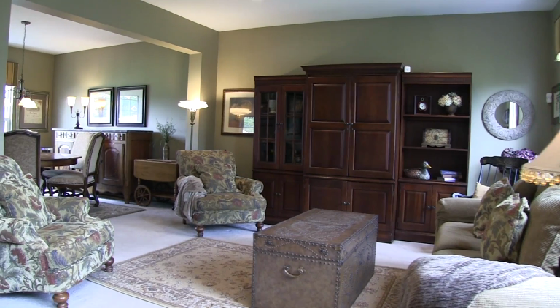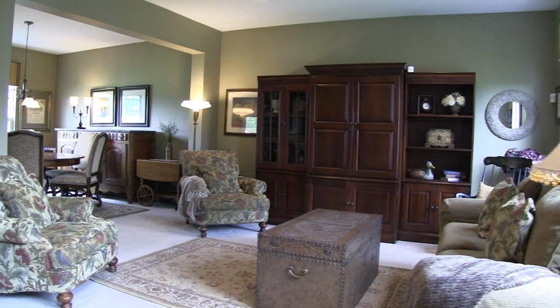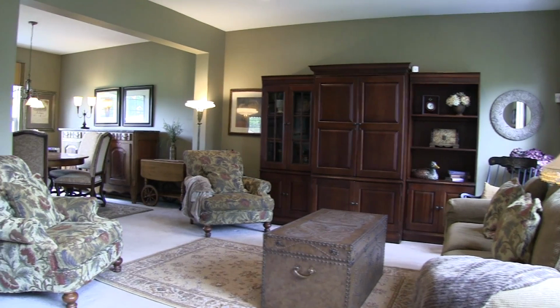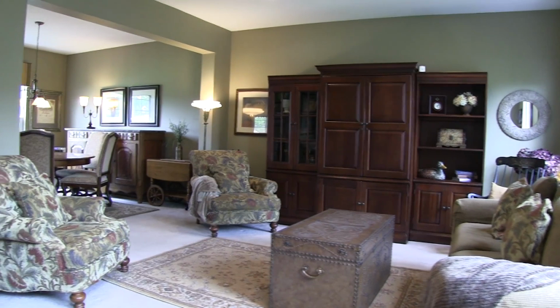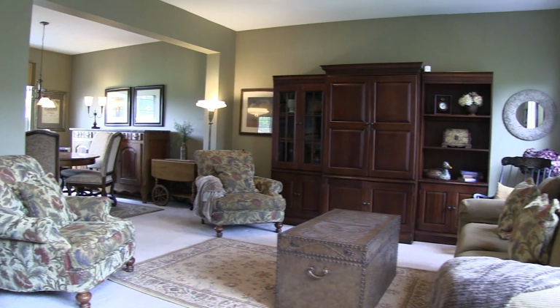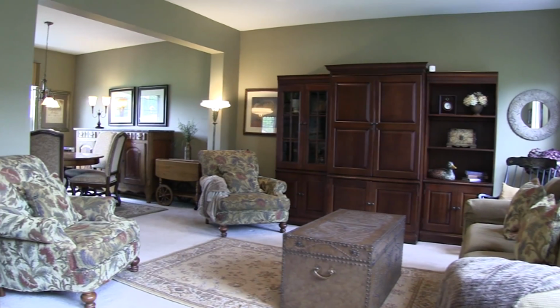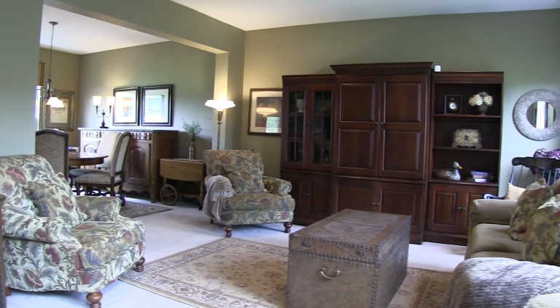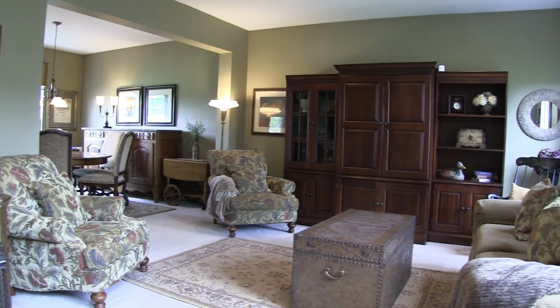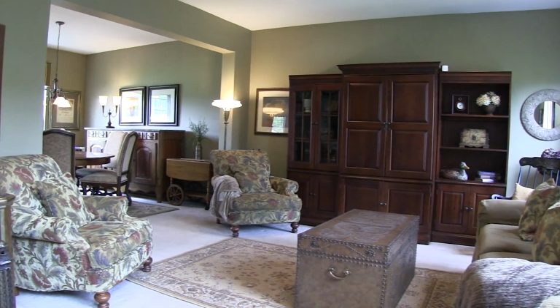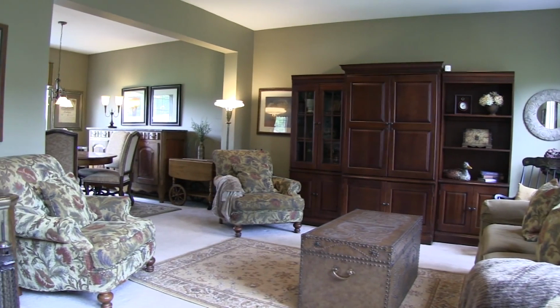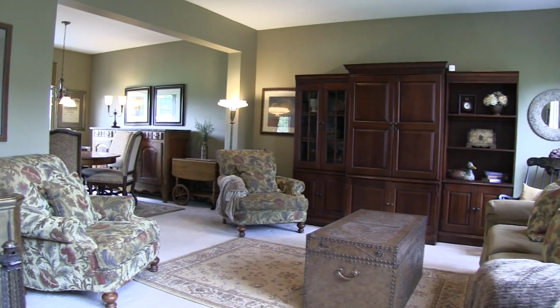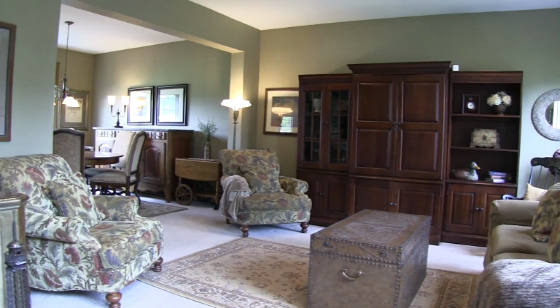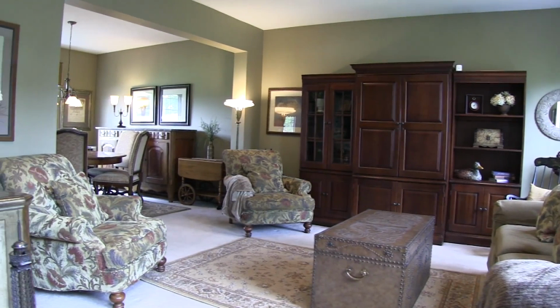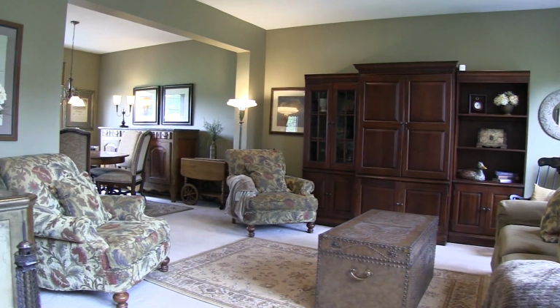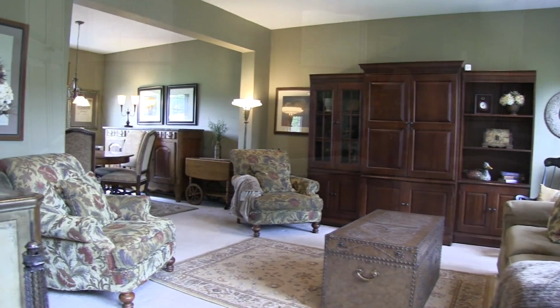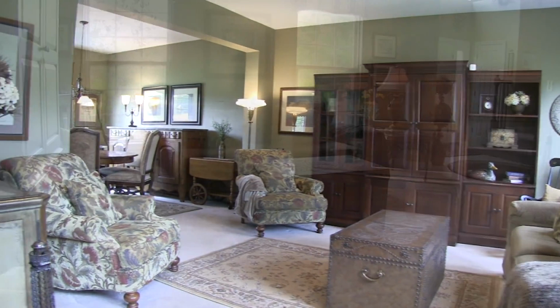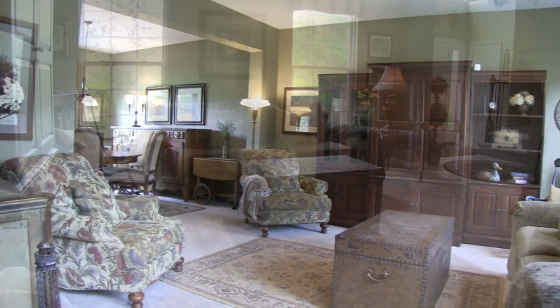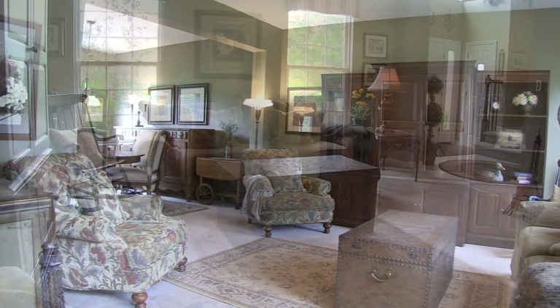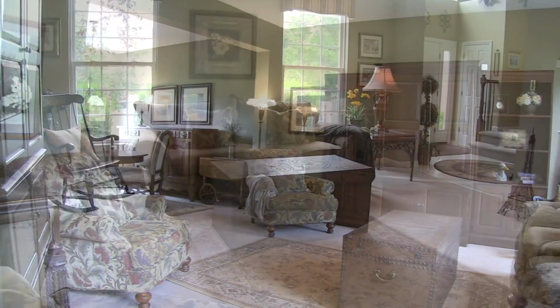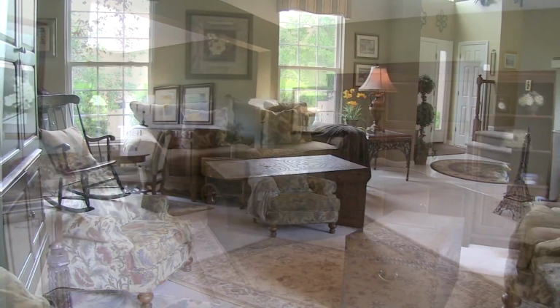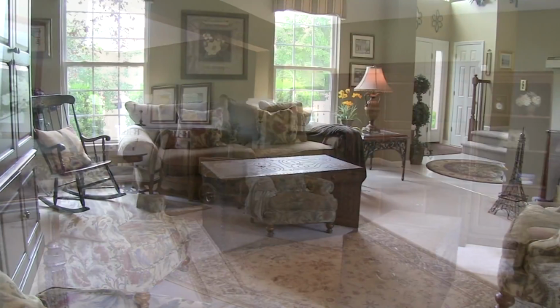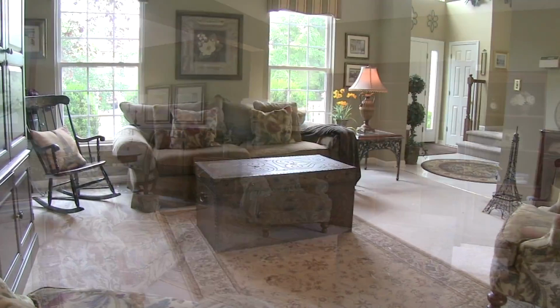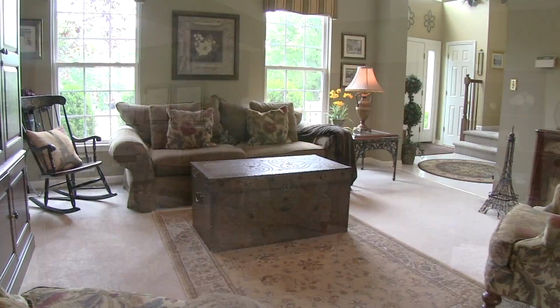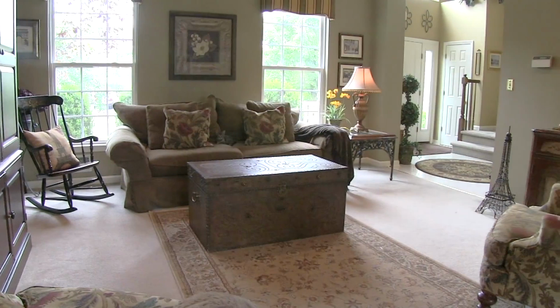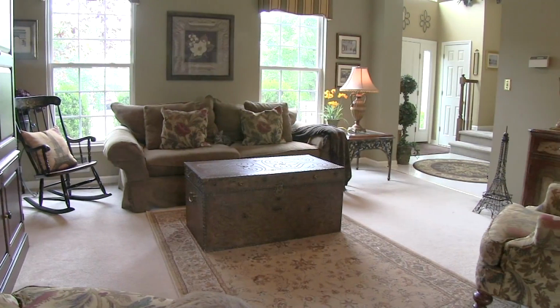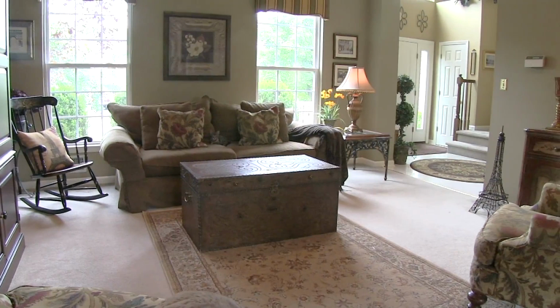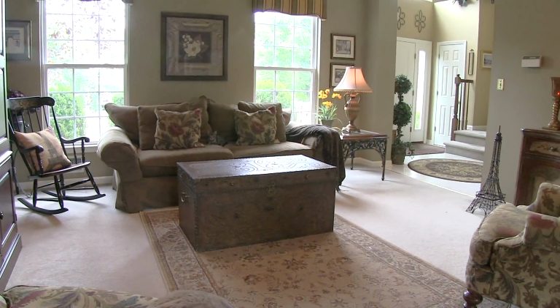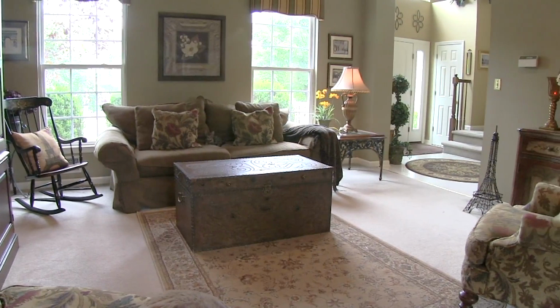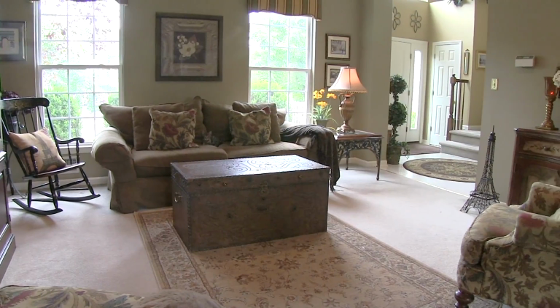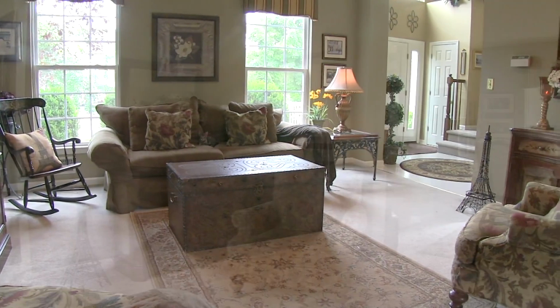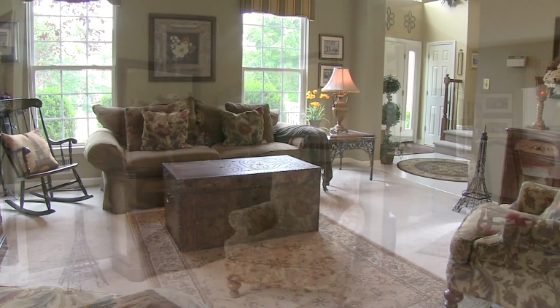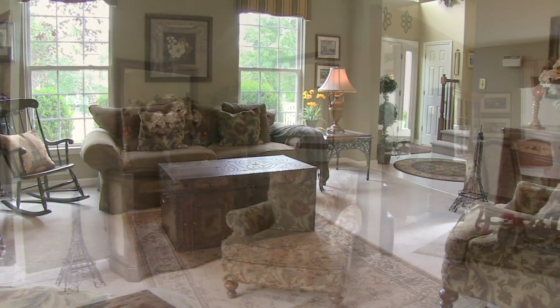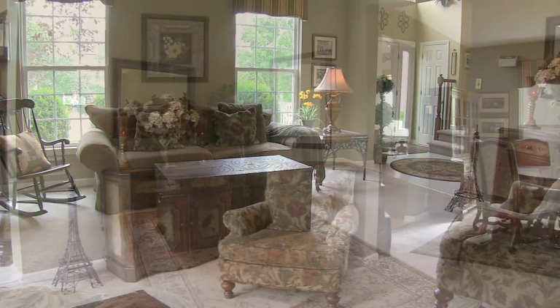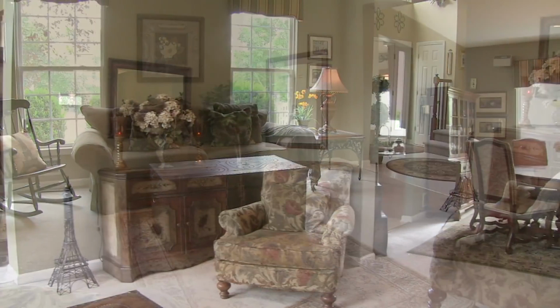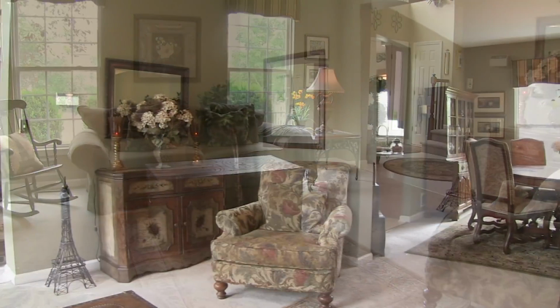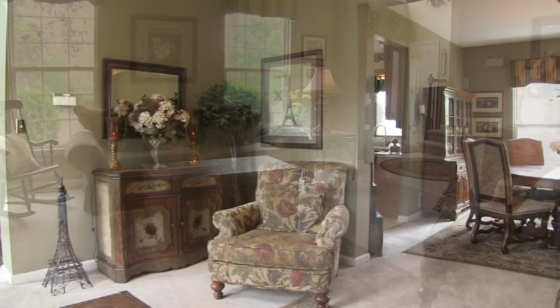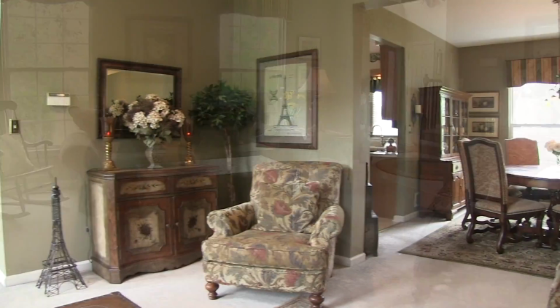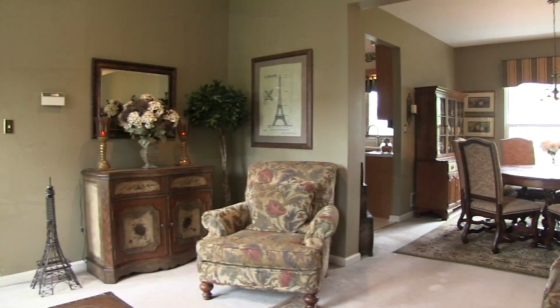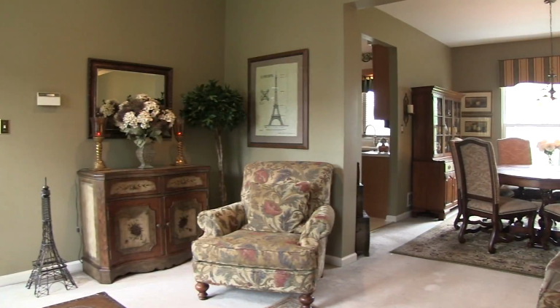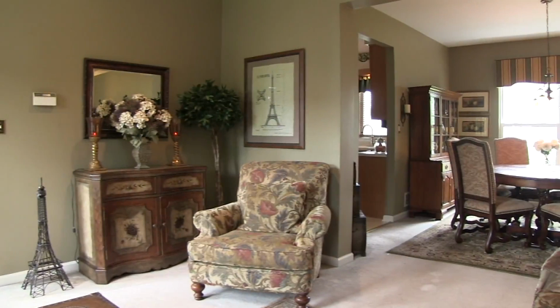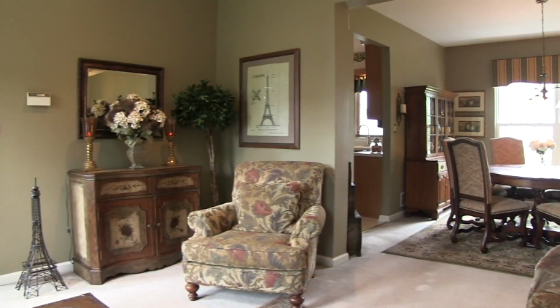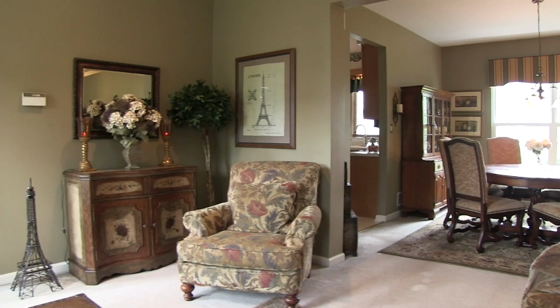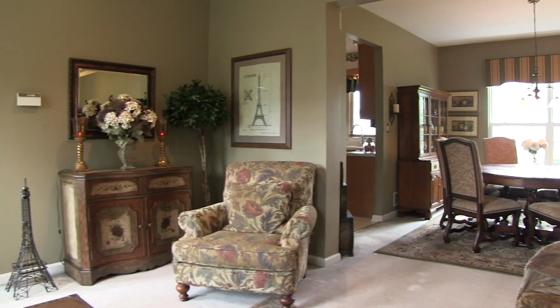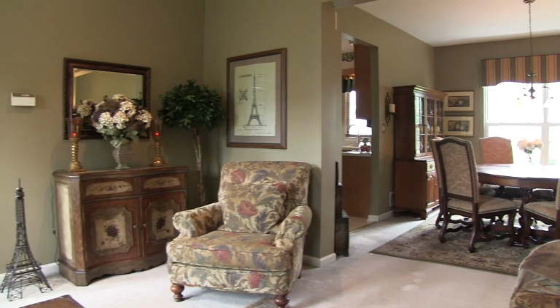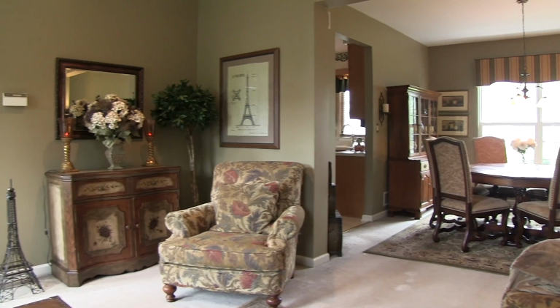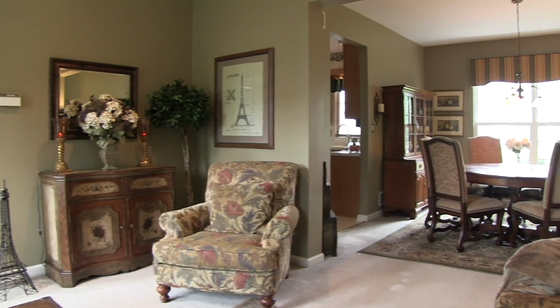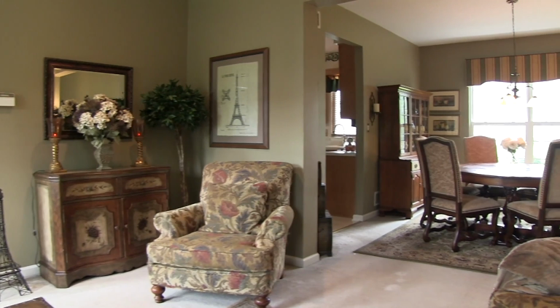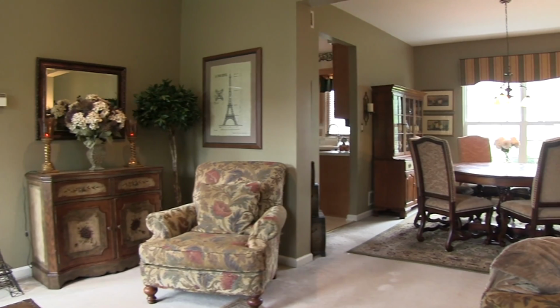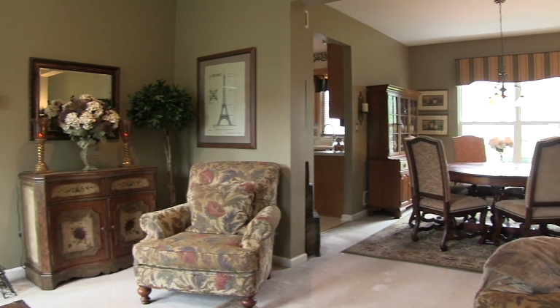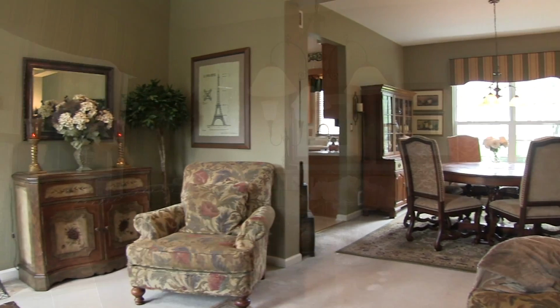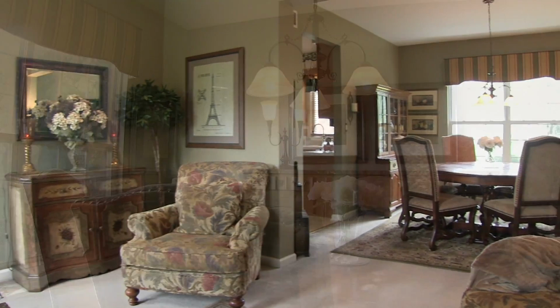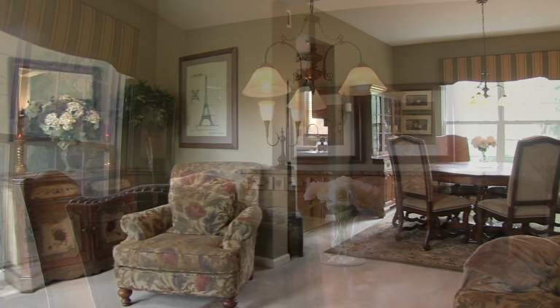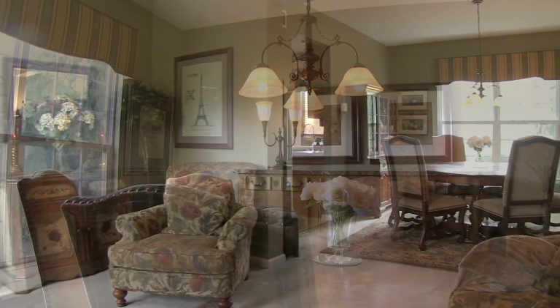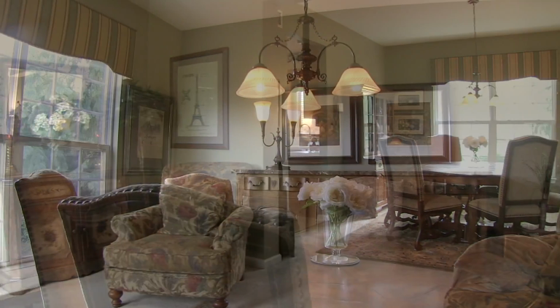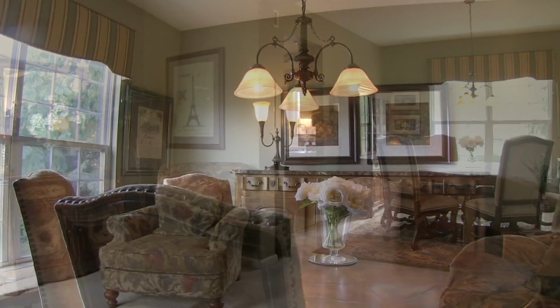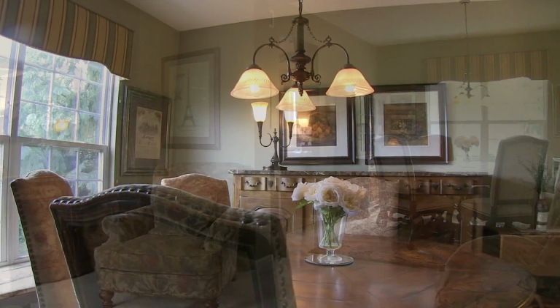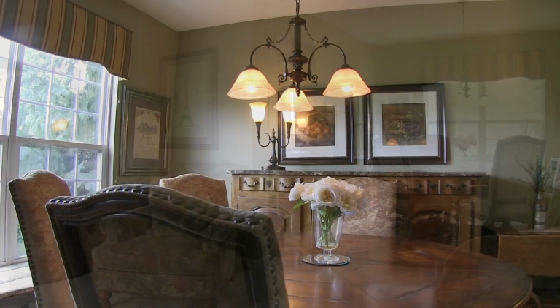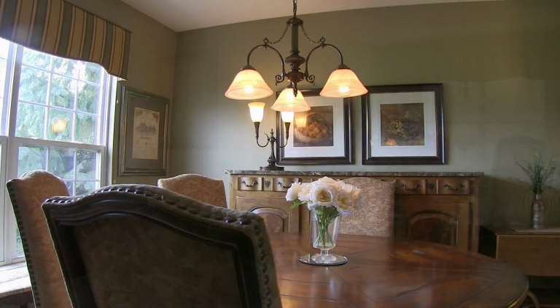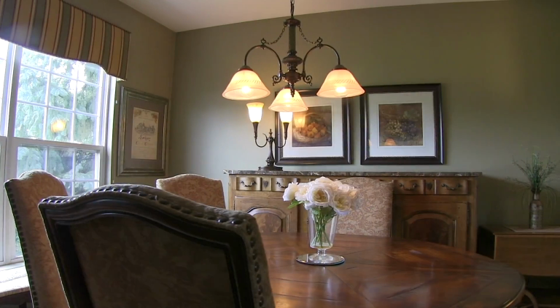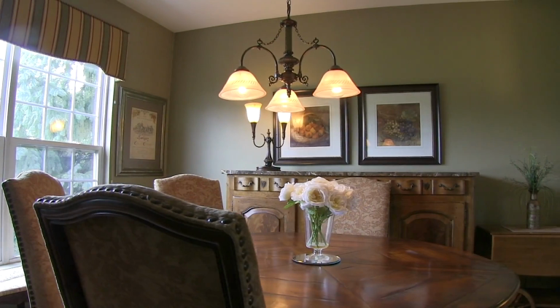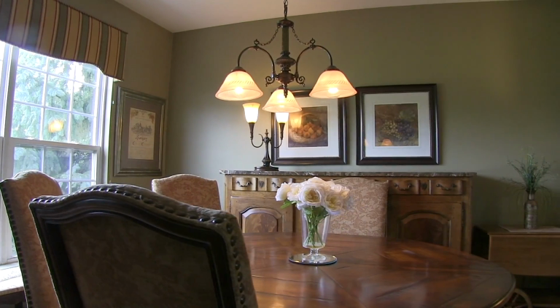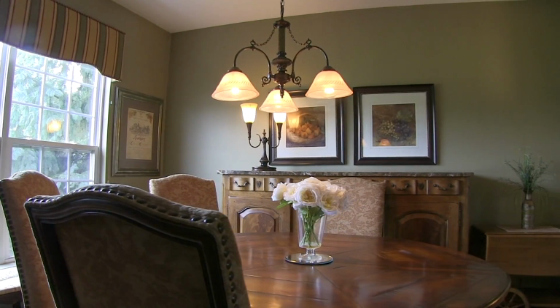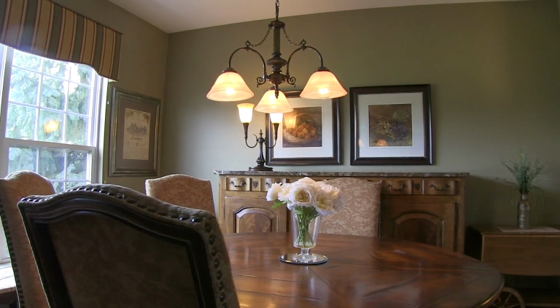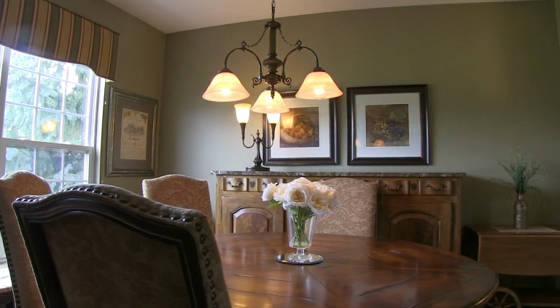Mingle in the living room with nine-foot ceiling and large windows, that opens to your formal dining room.